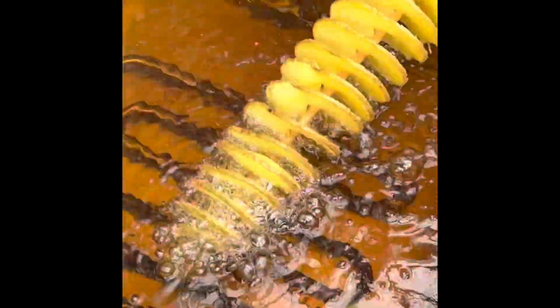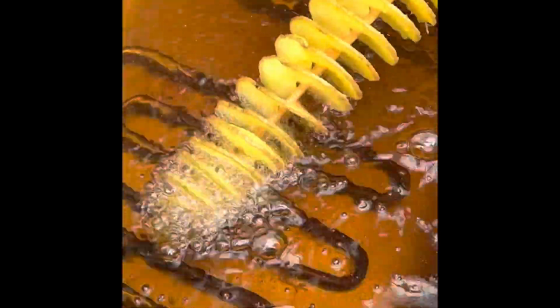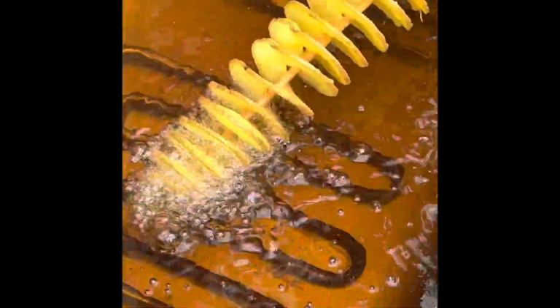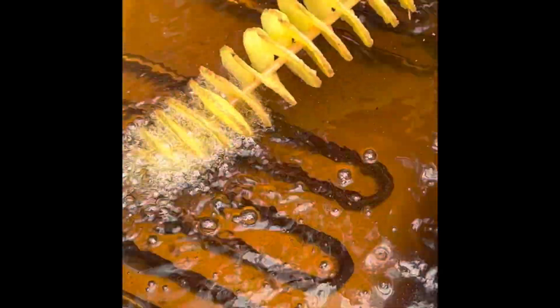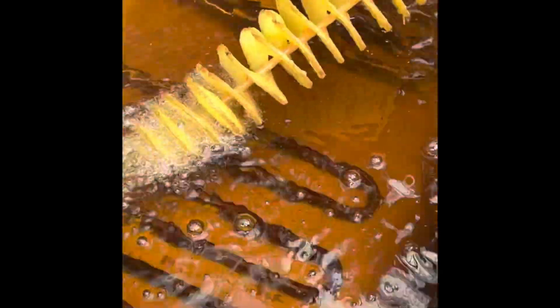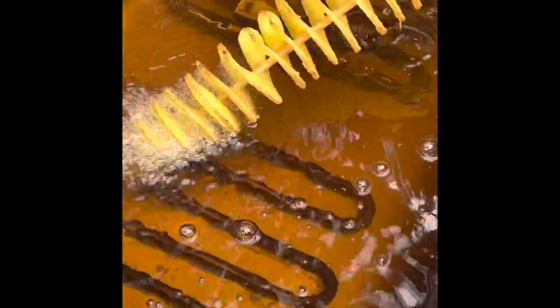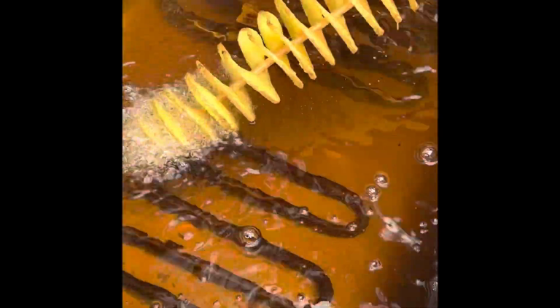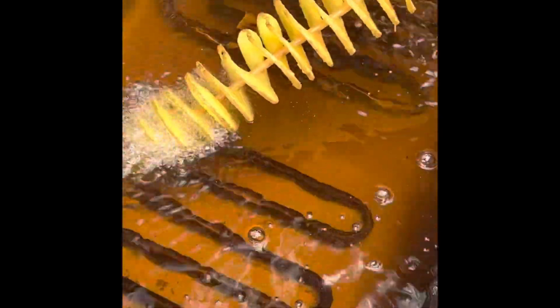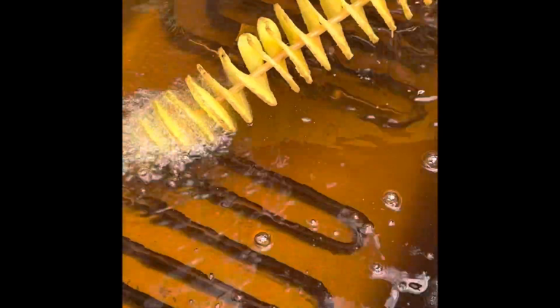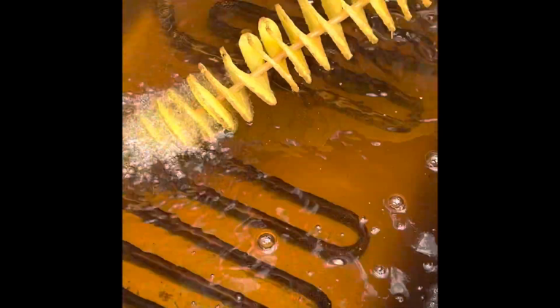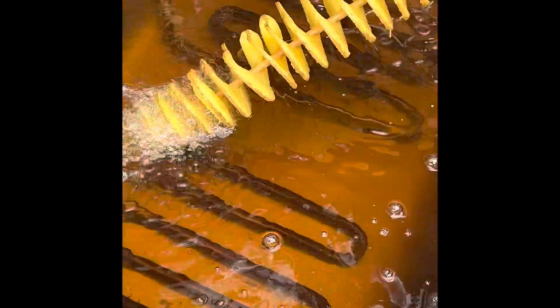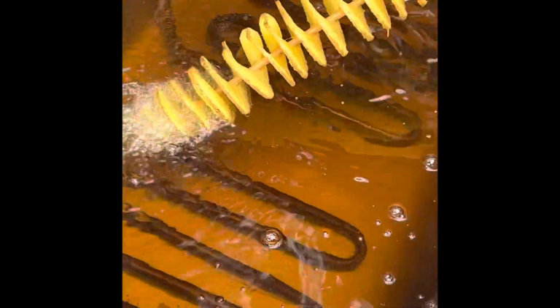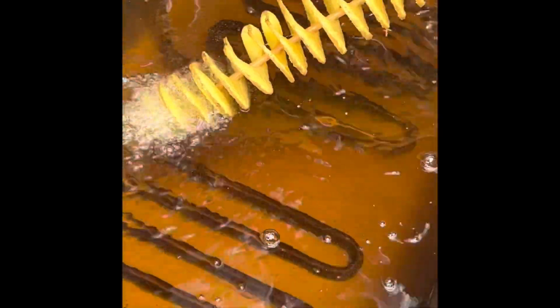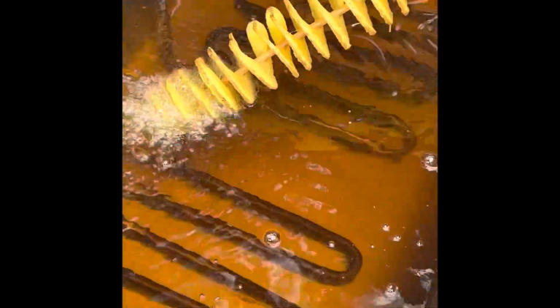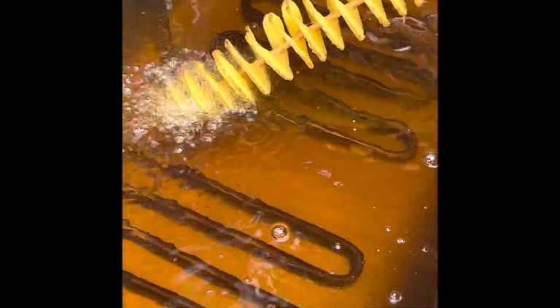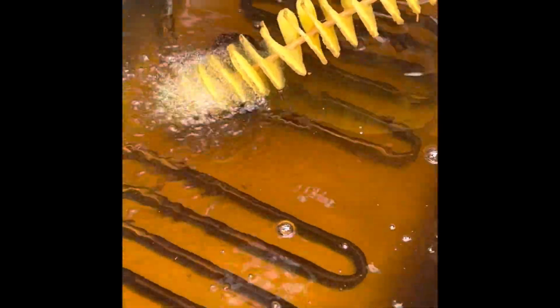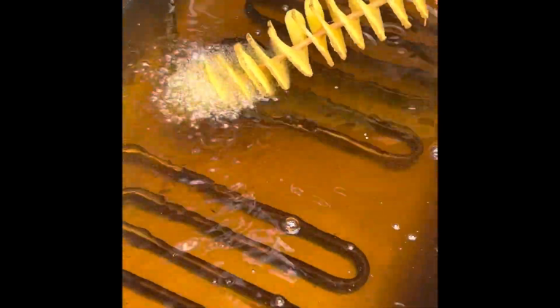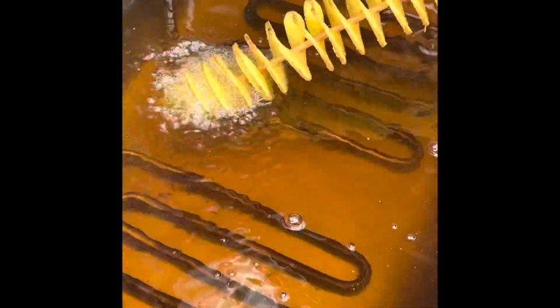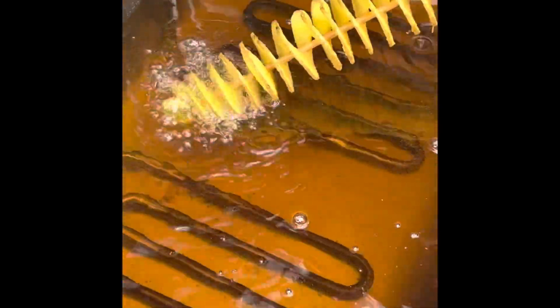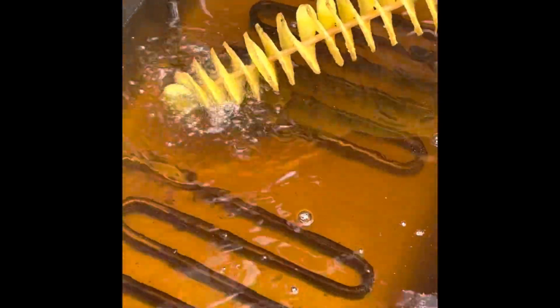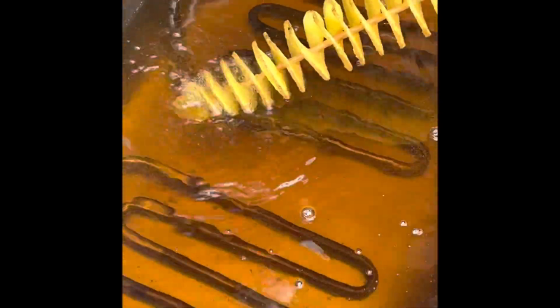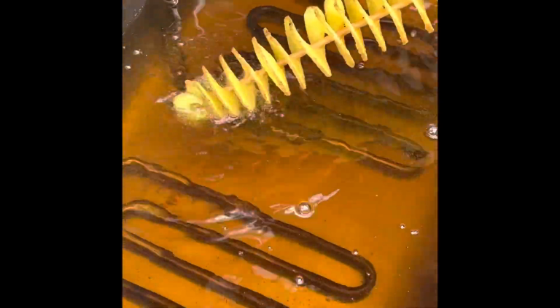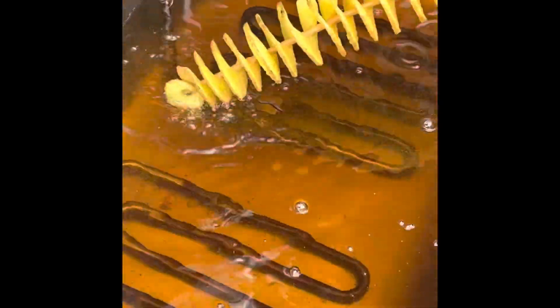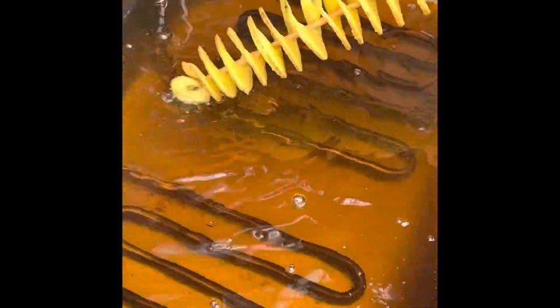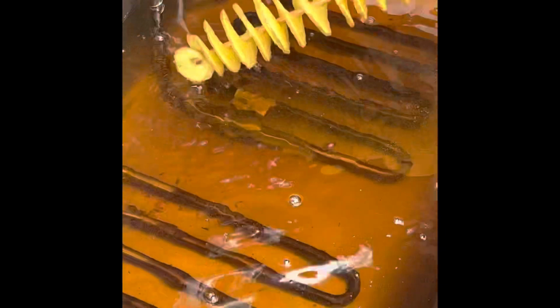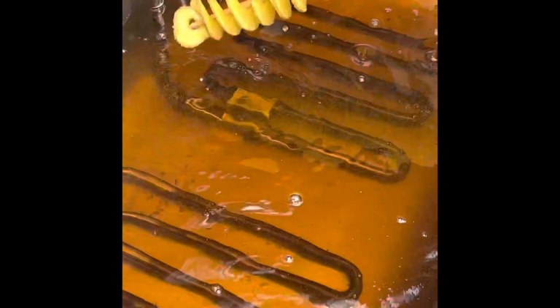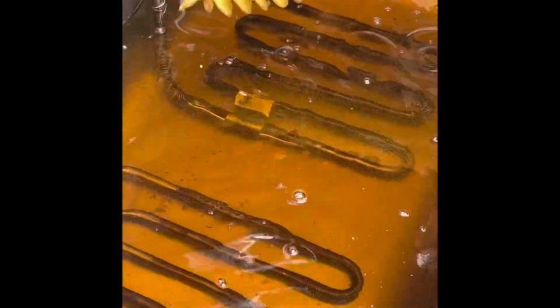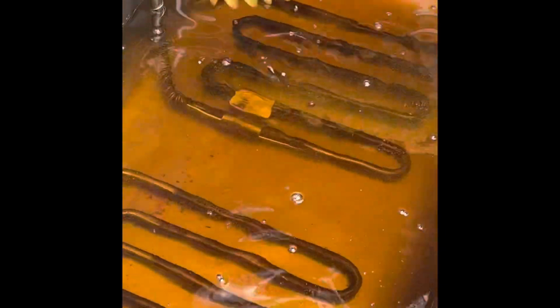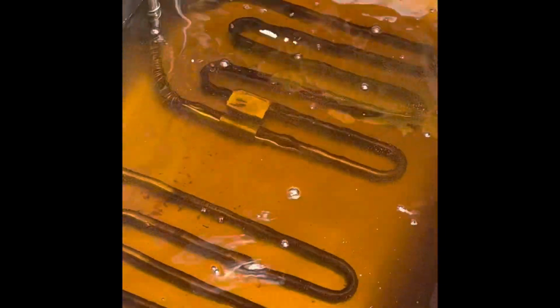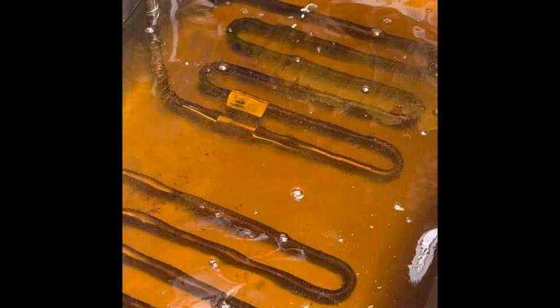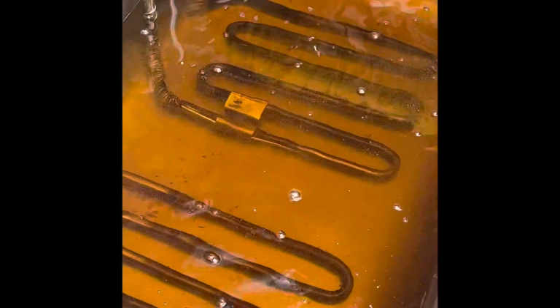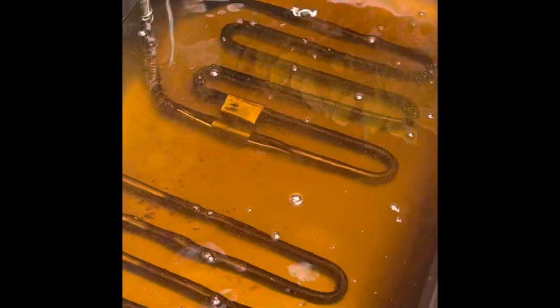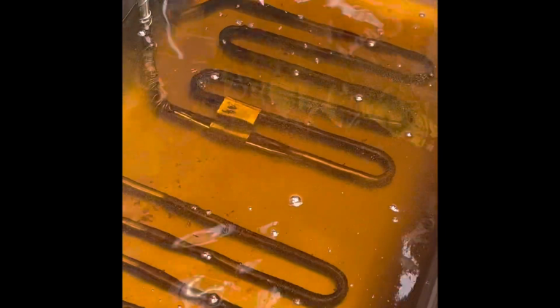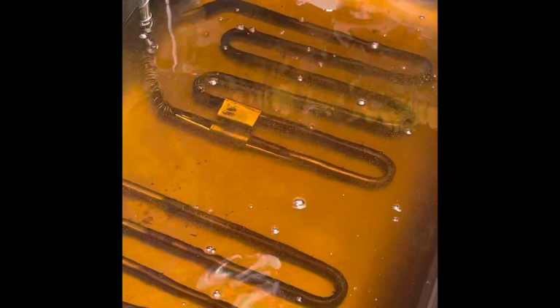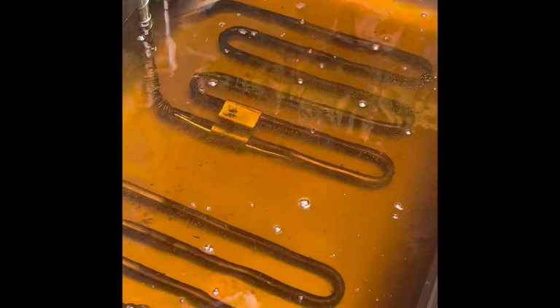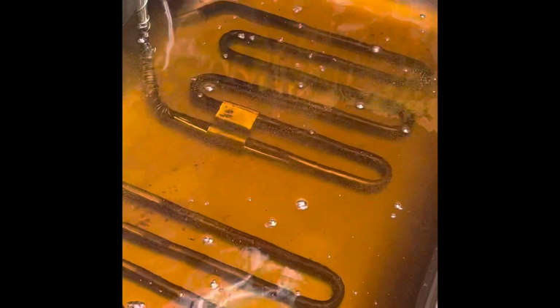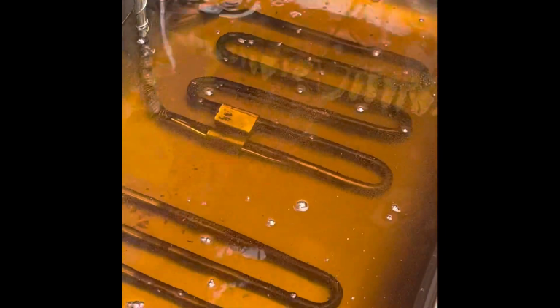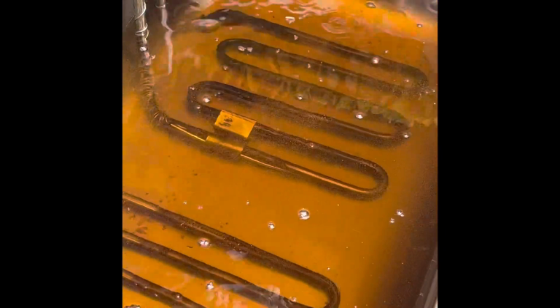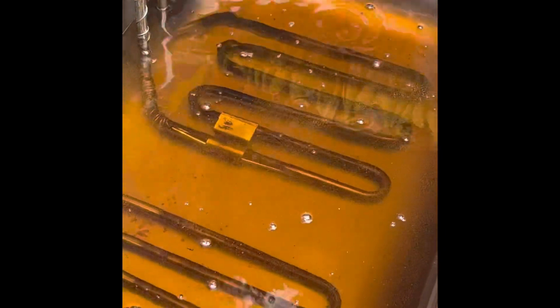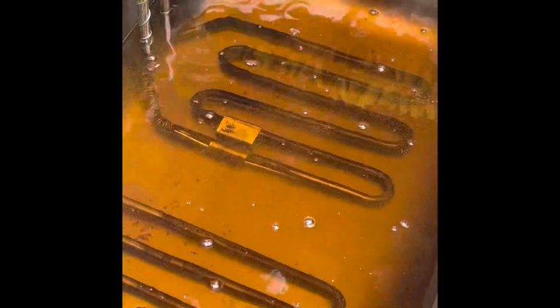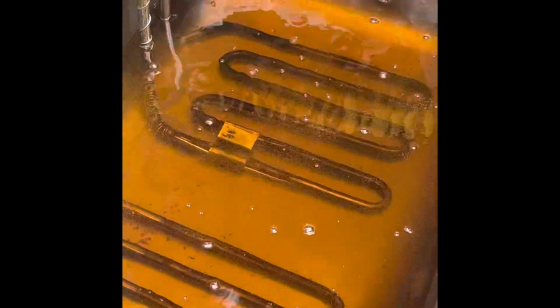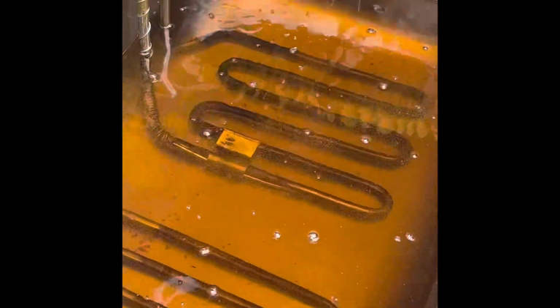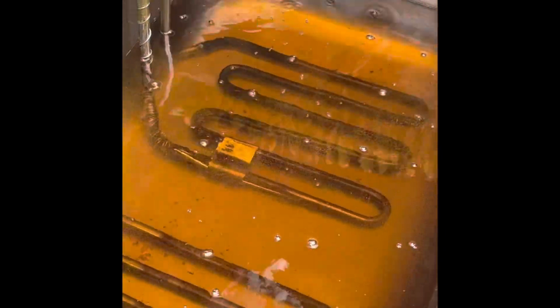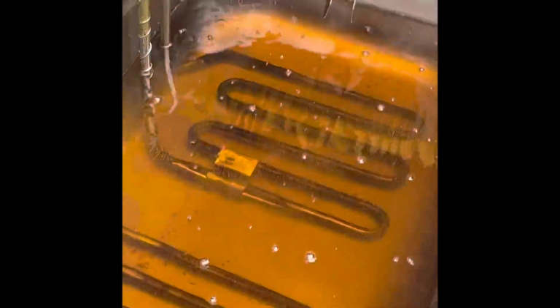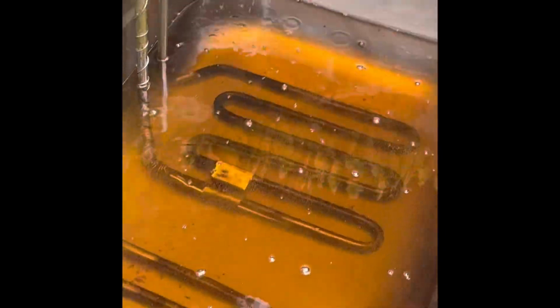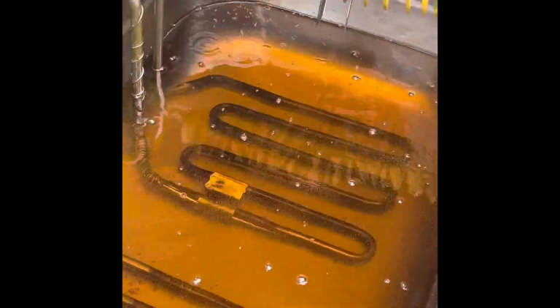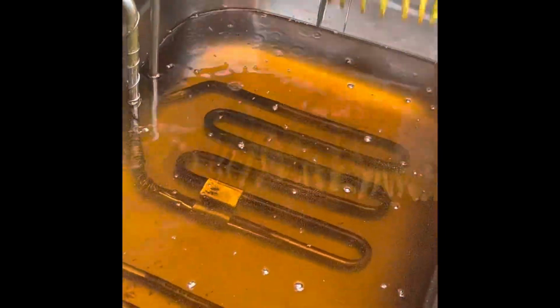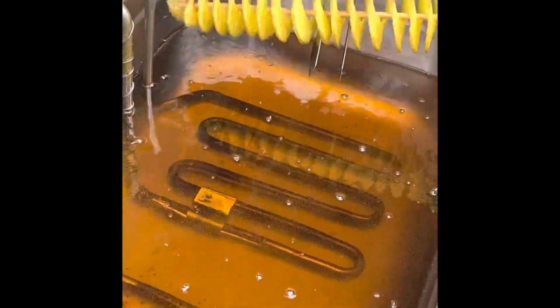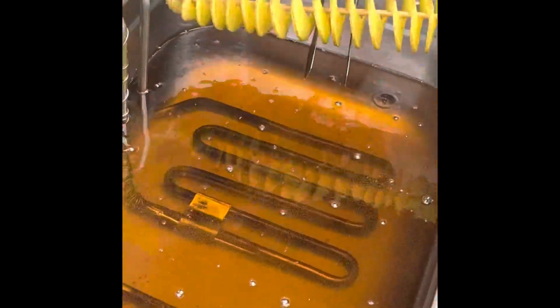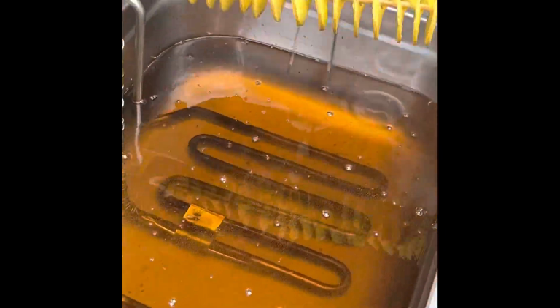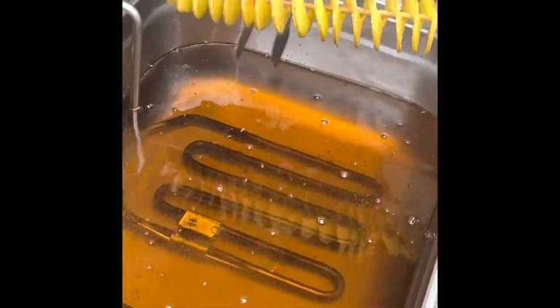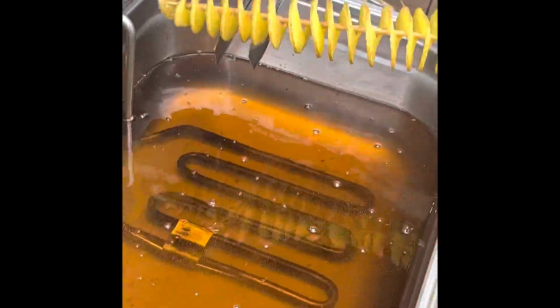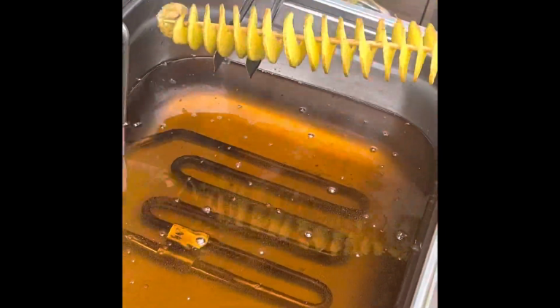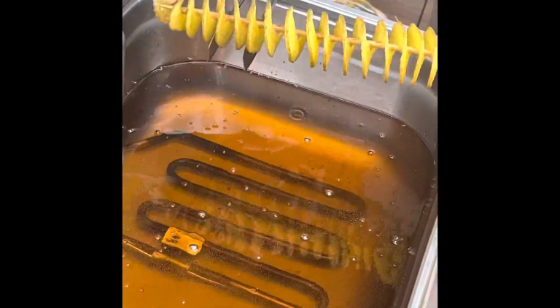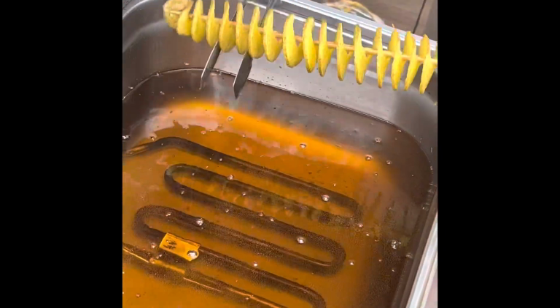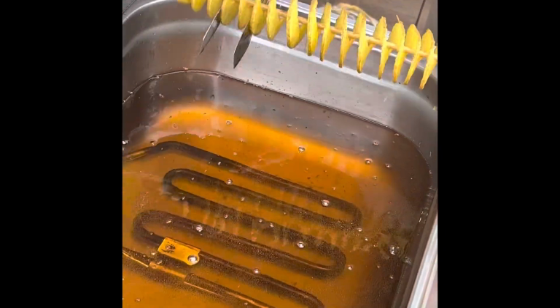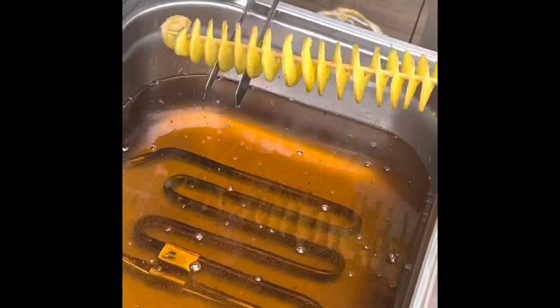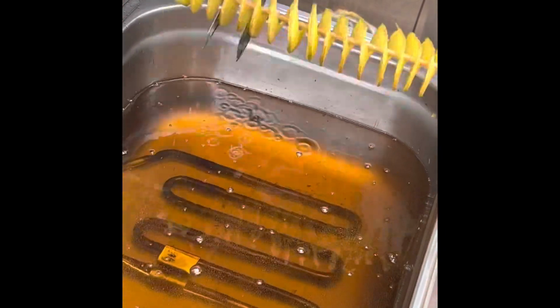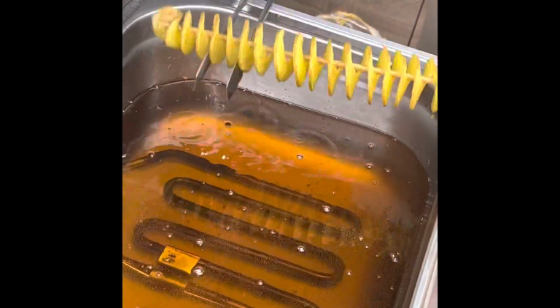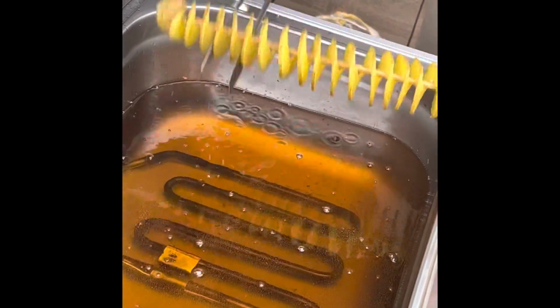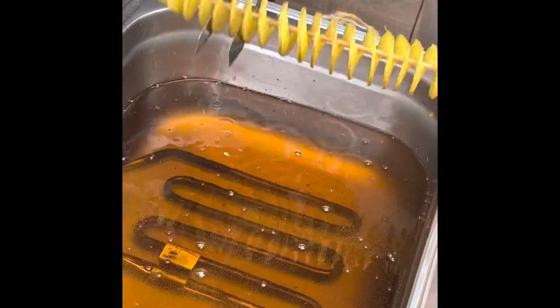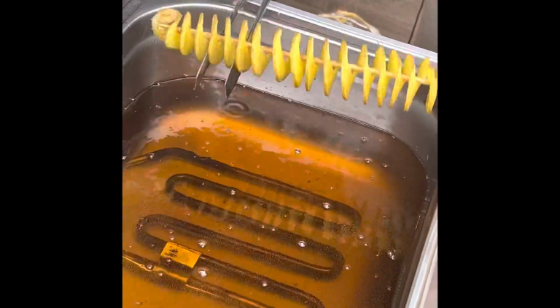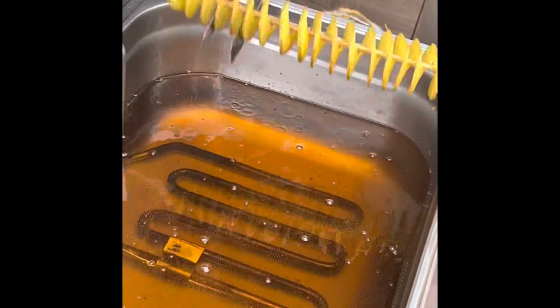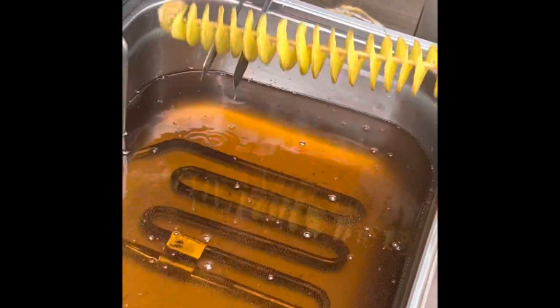It's taken out now and it looks crisp. She's going to shred off all the extra oil.